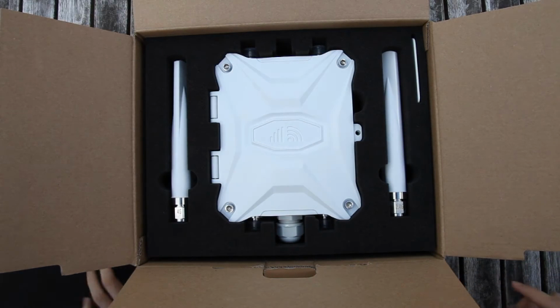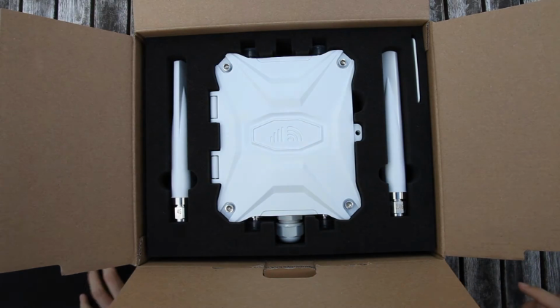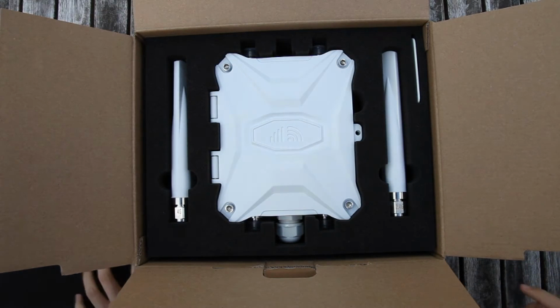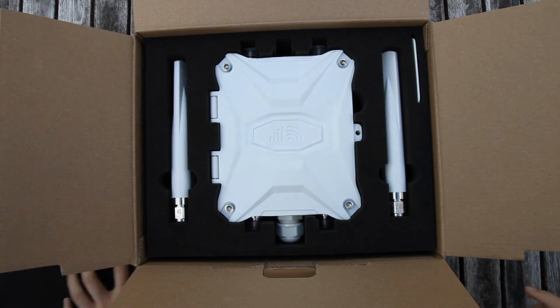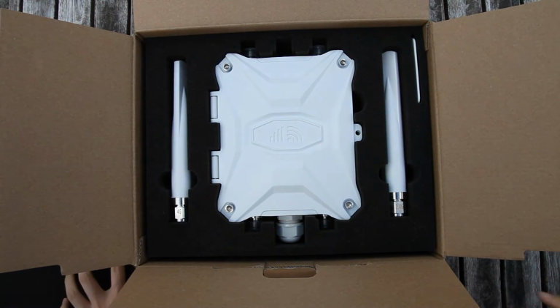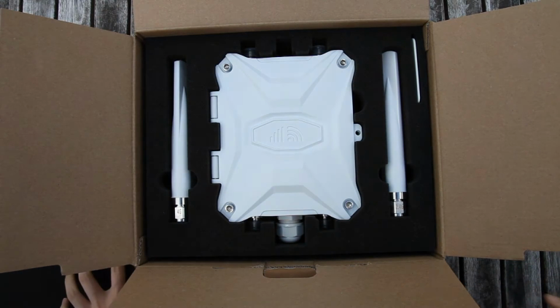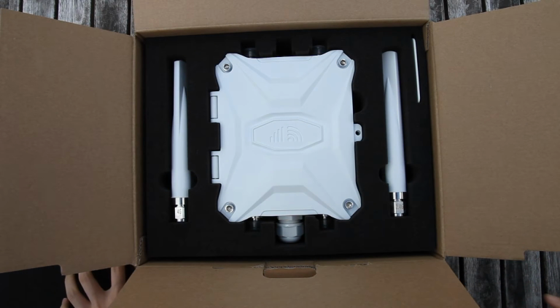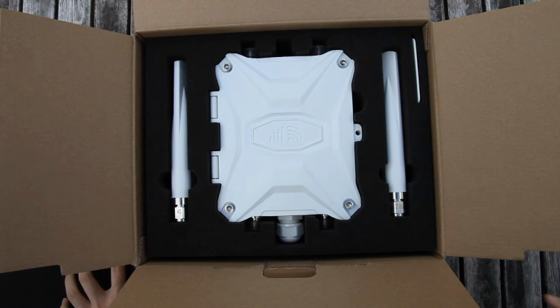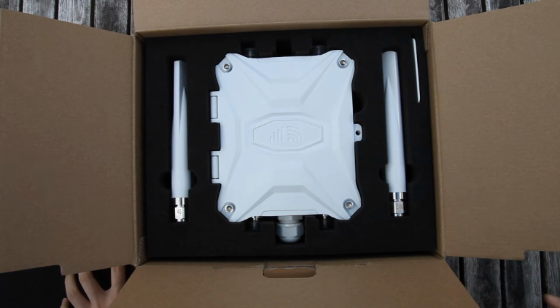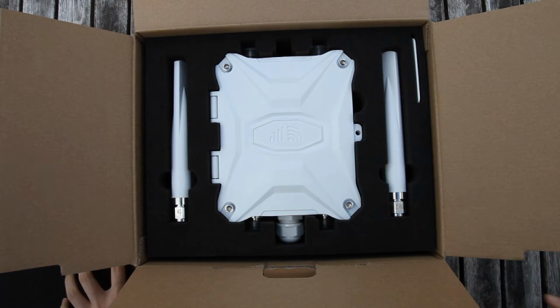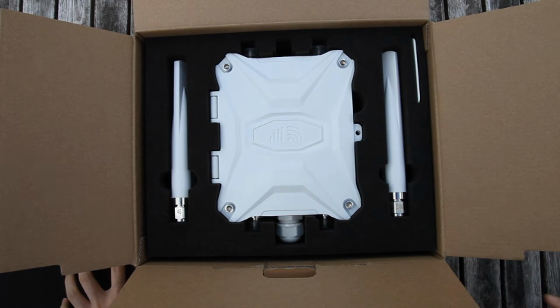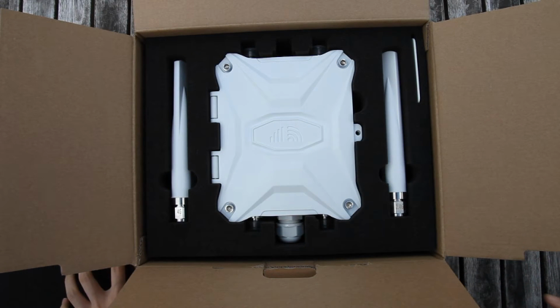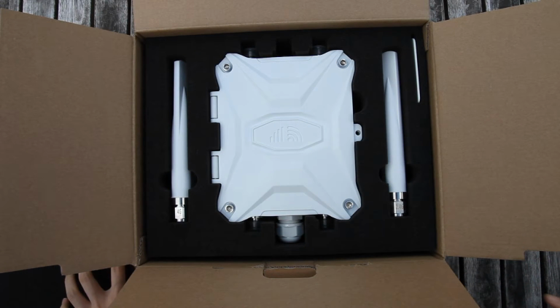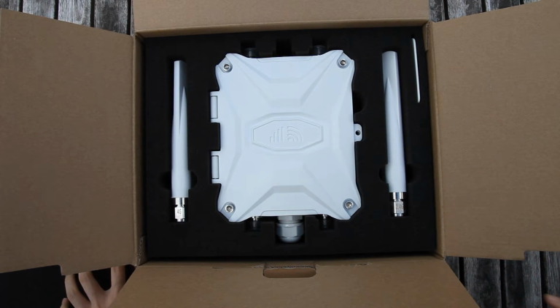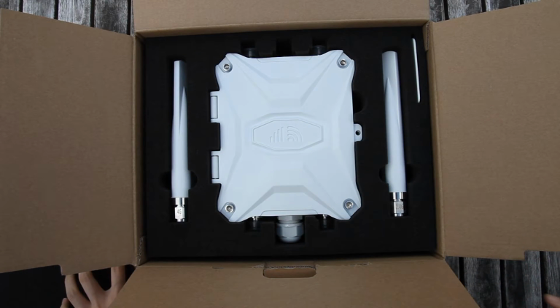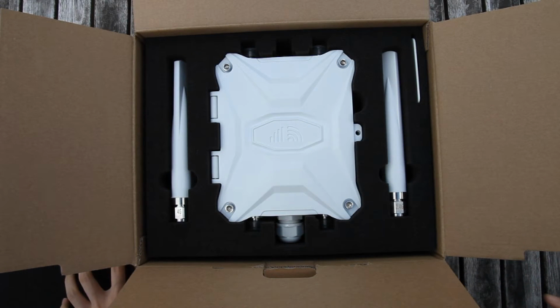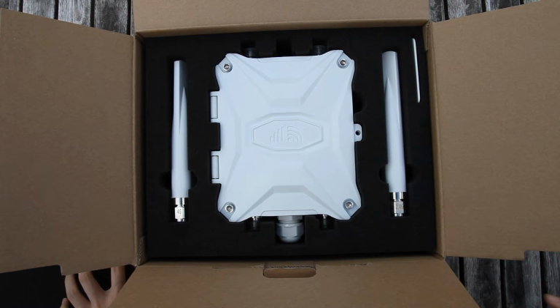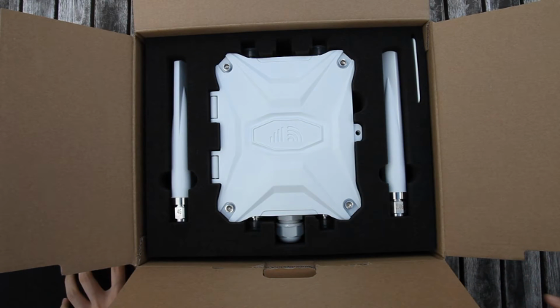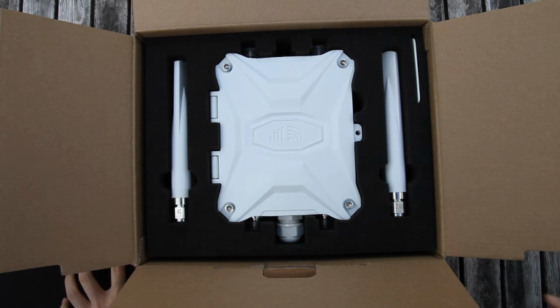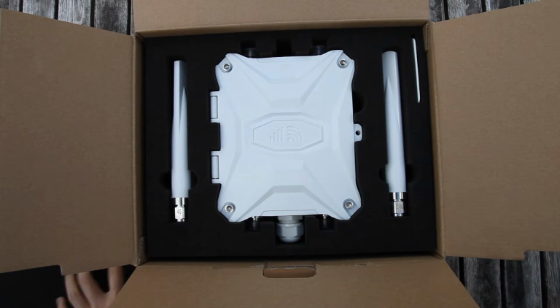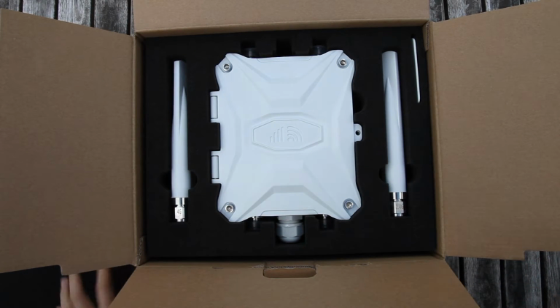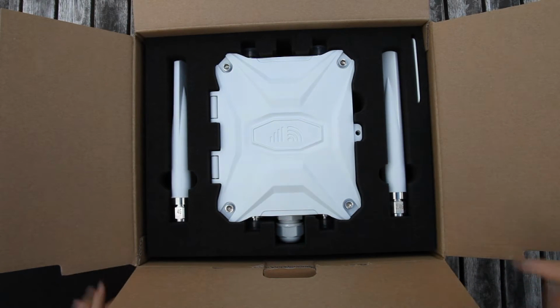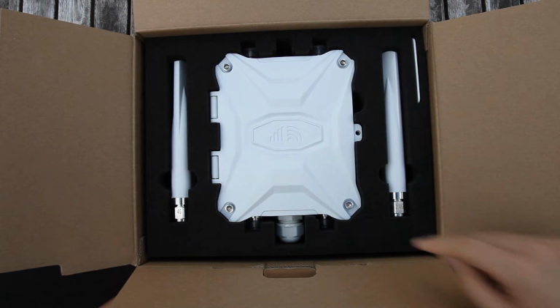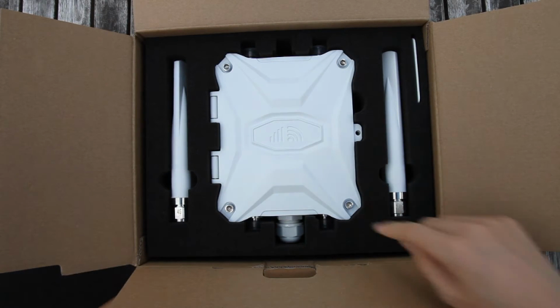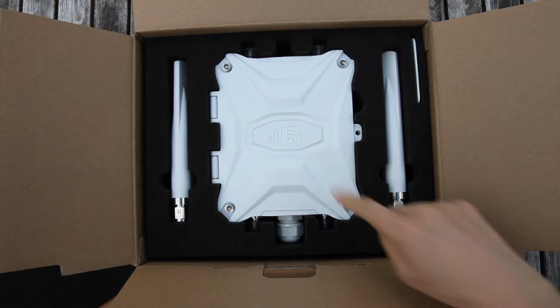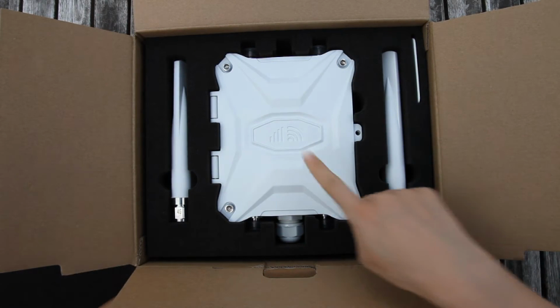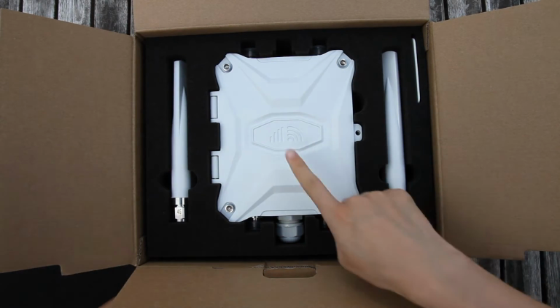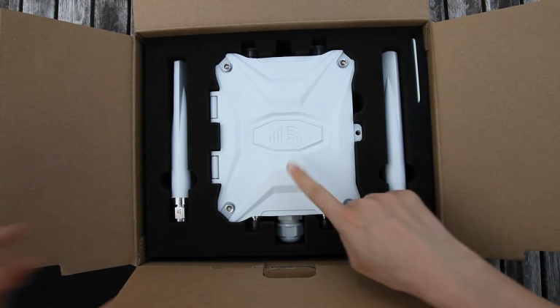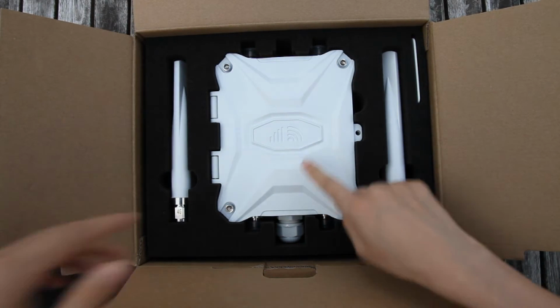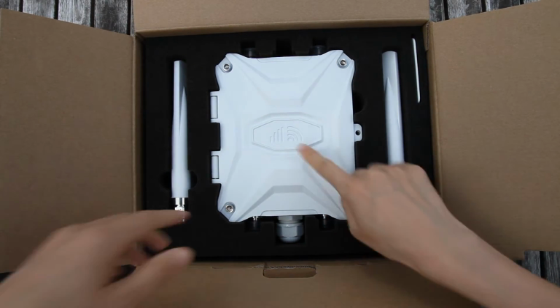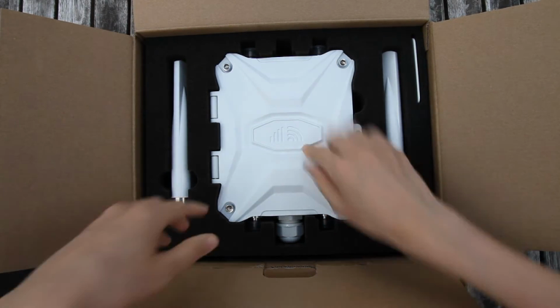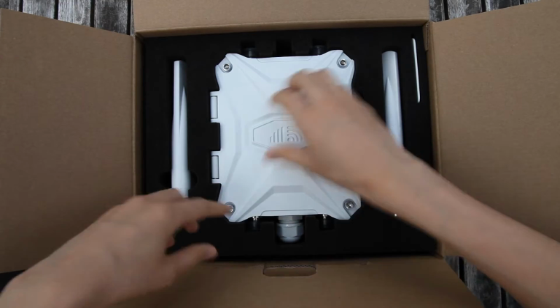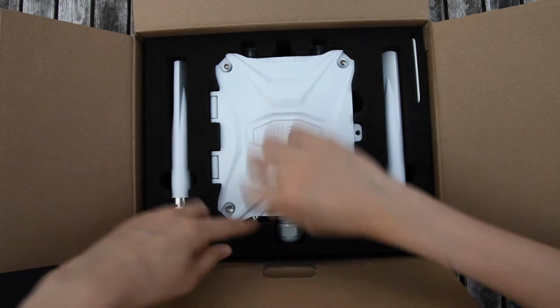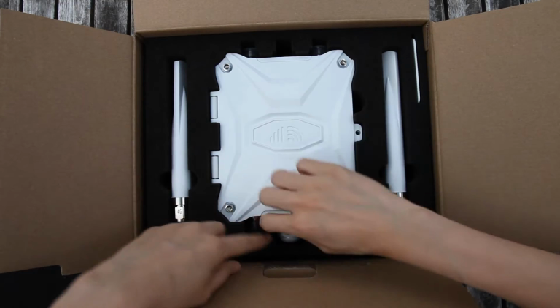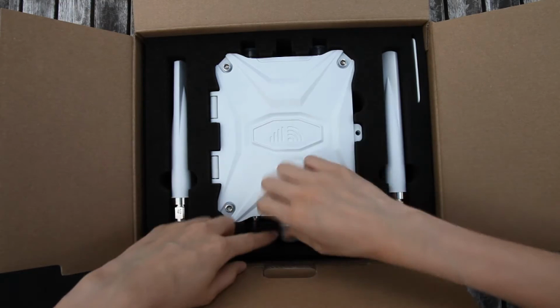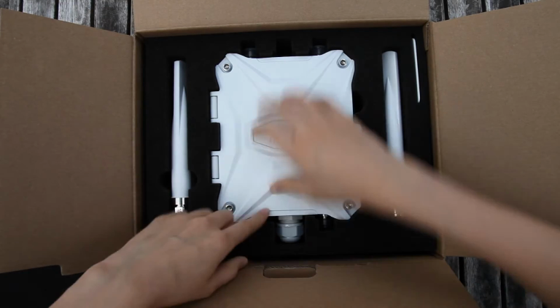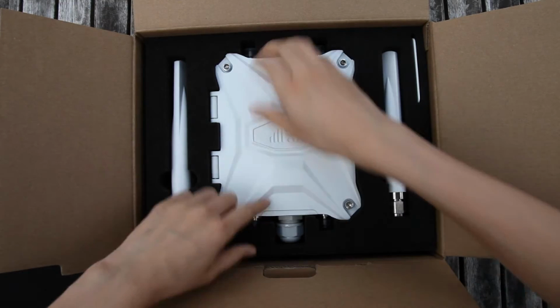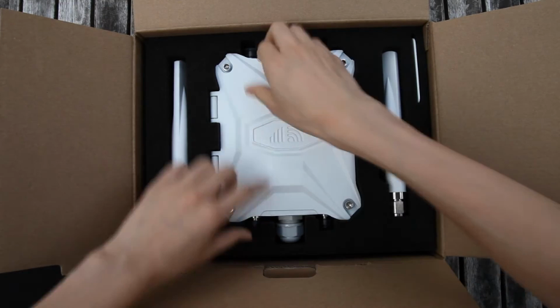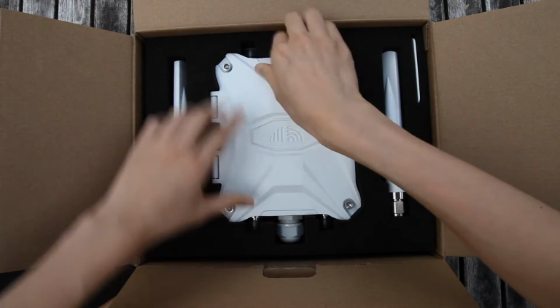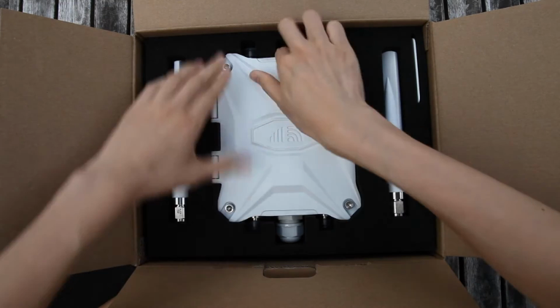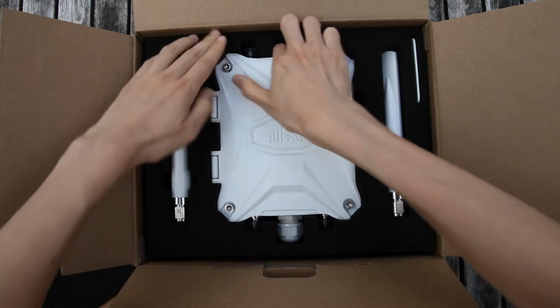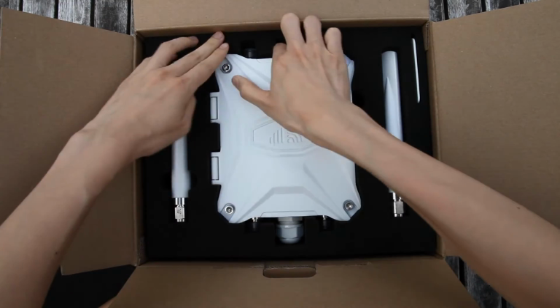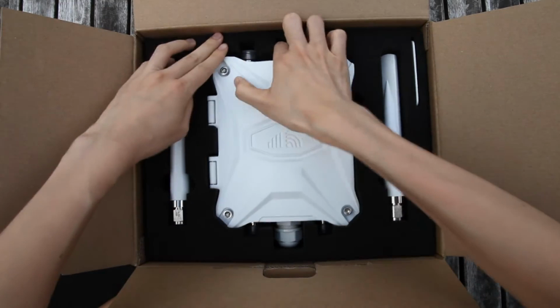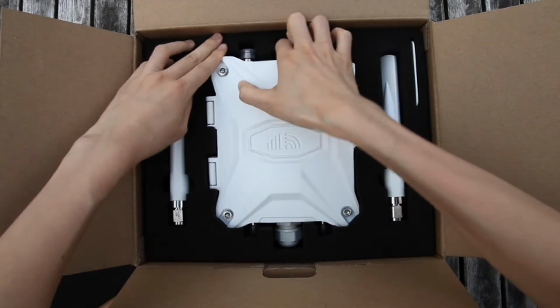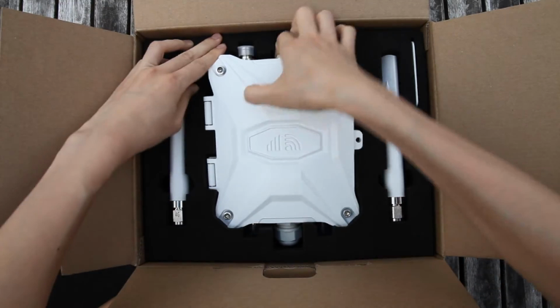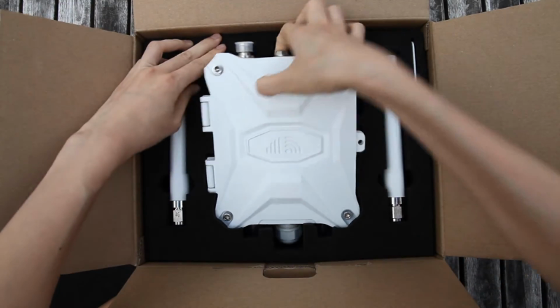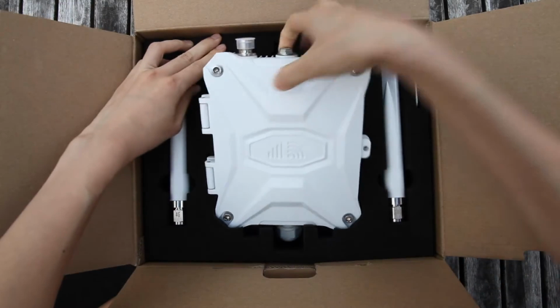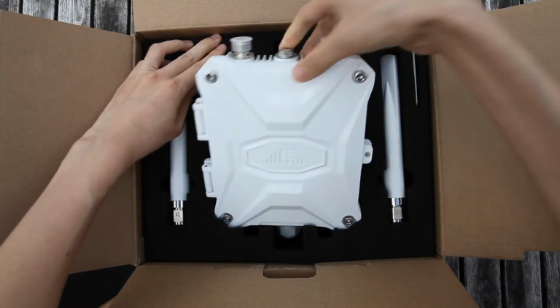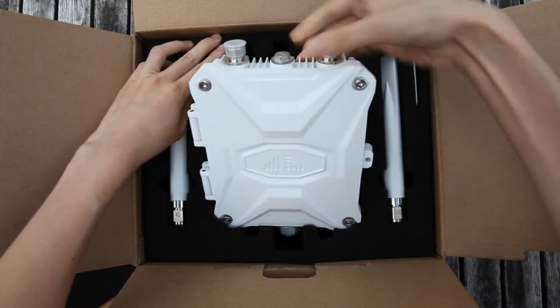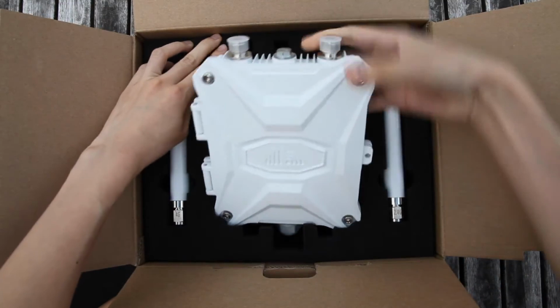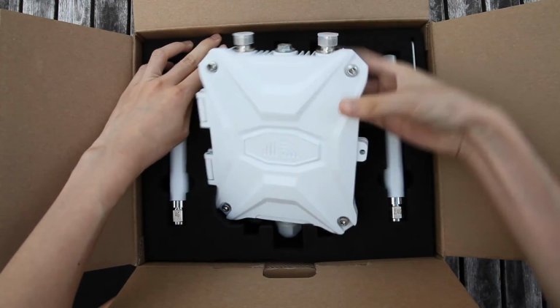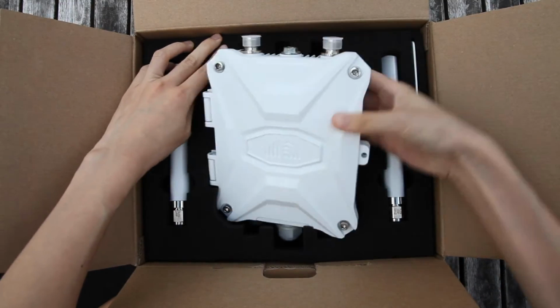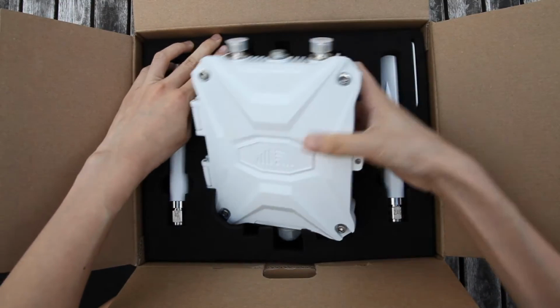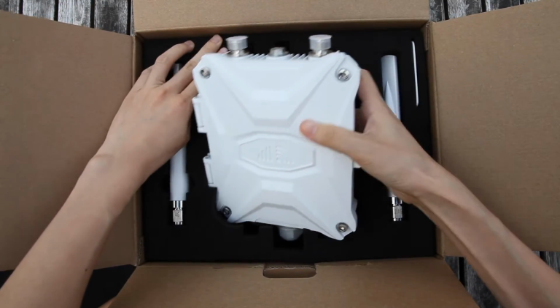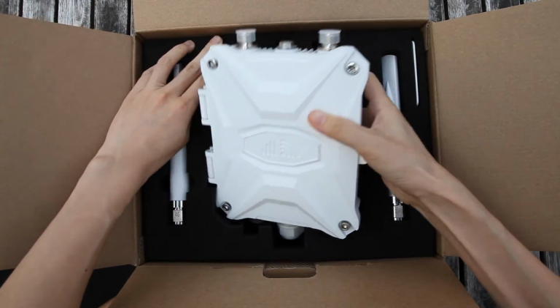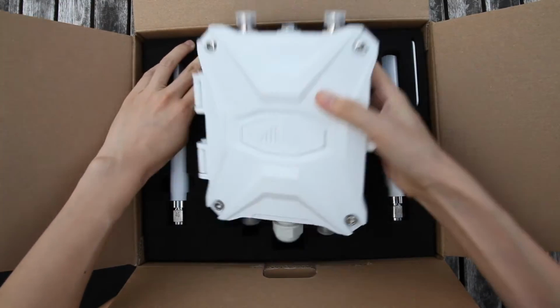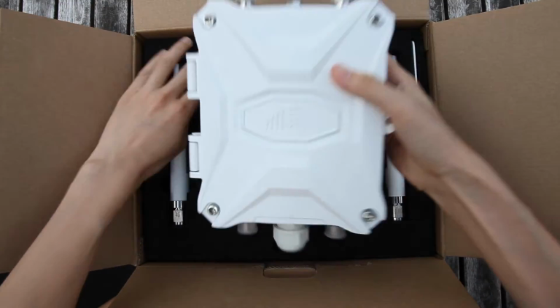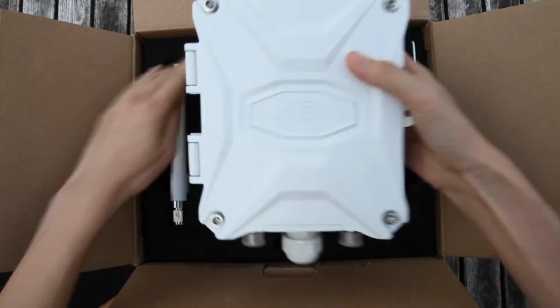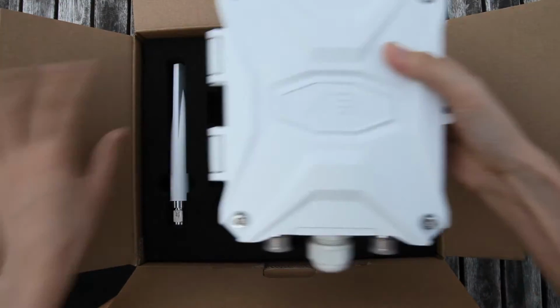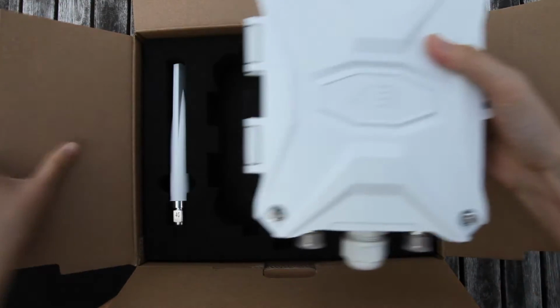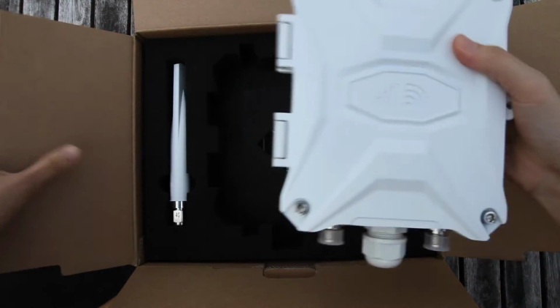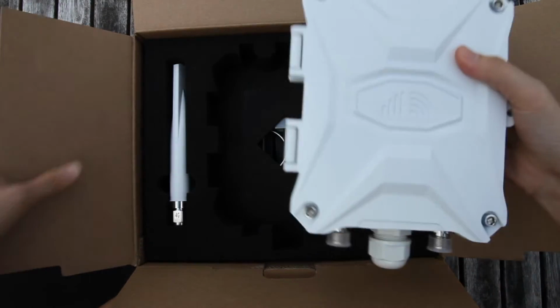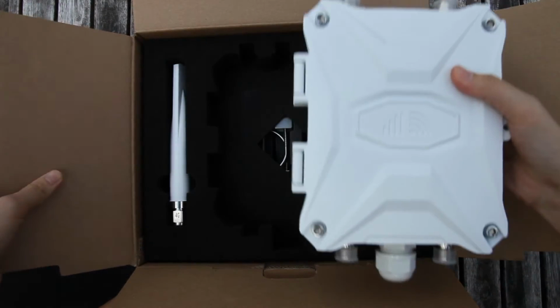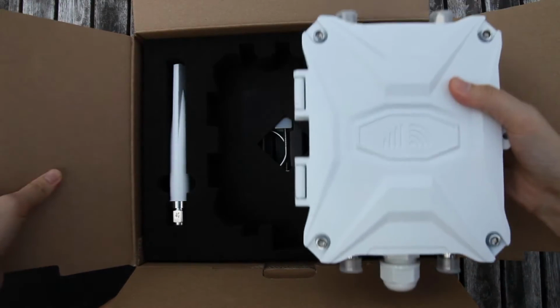We can find the outdoor router device and antennas on the first layer. They are well protected with sponge.